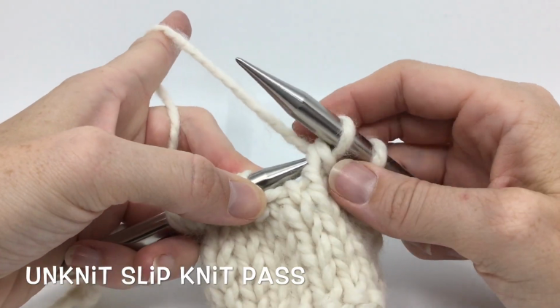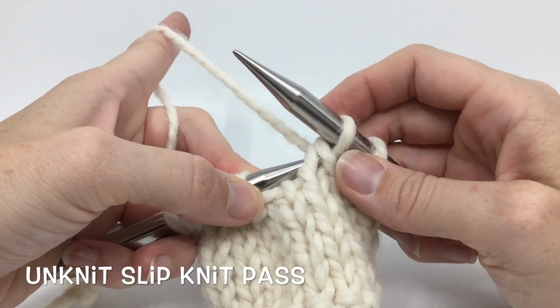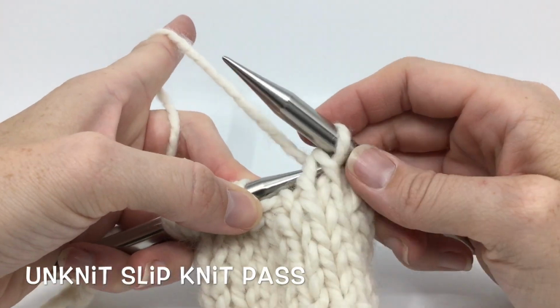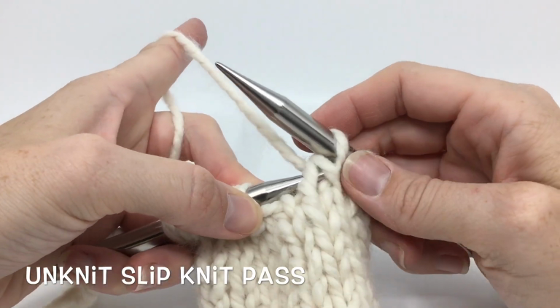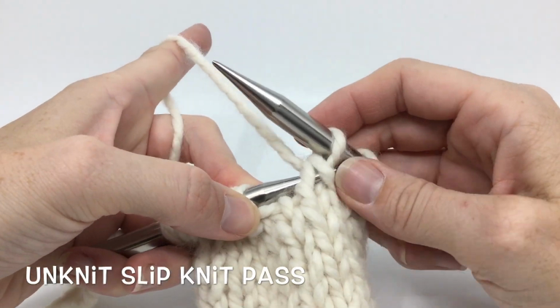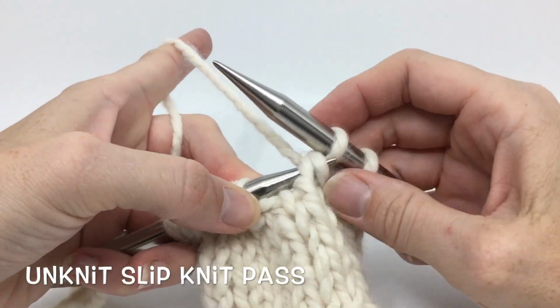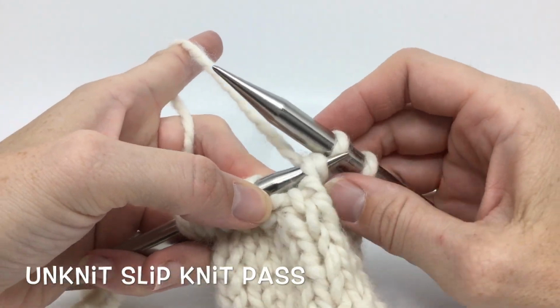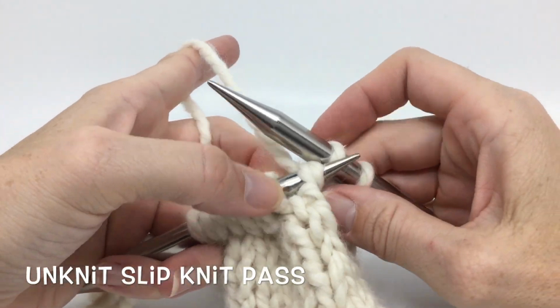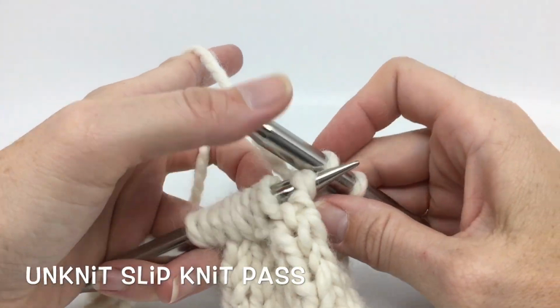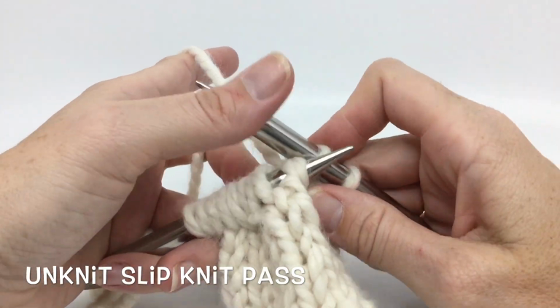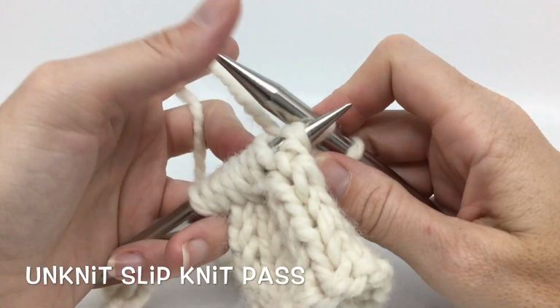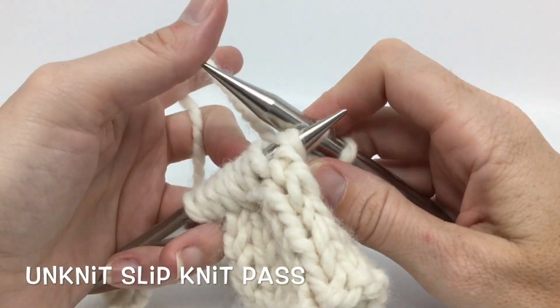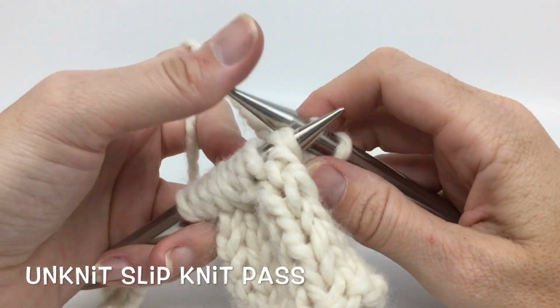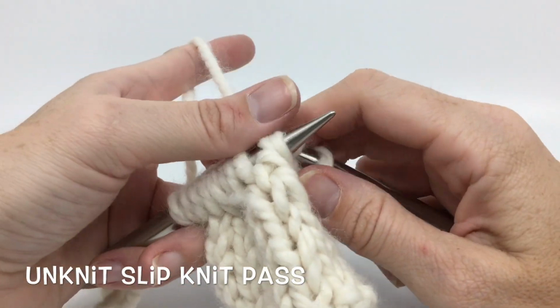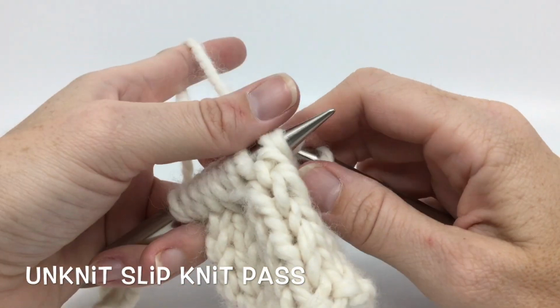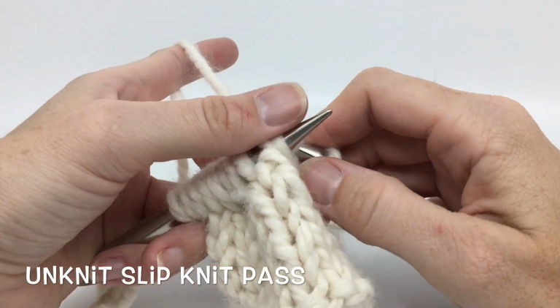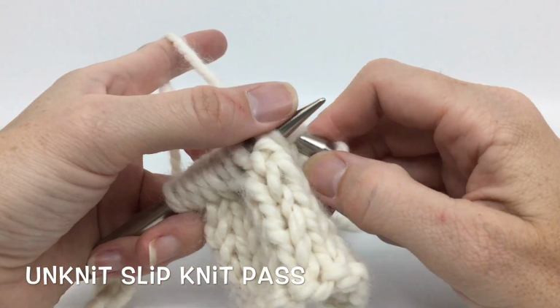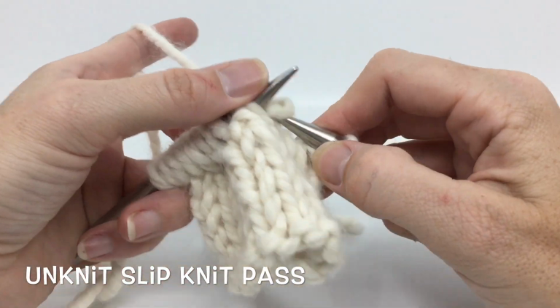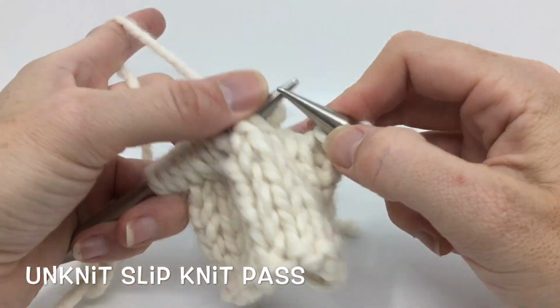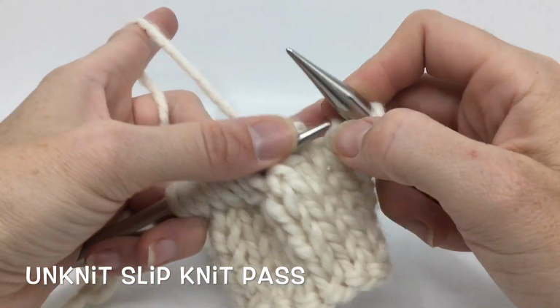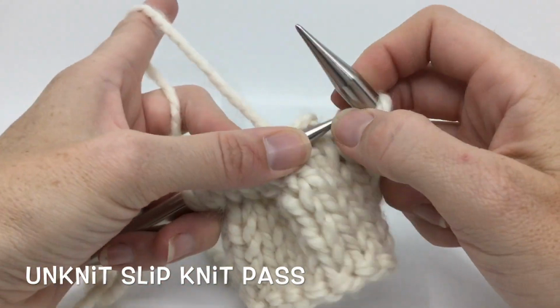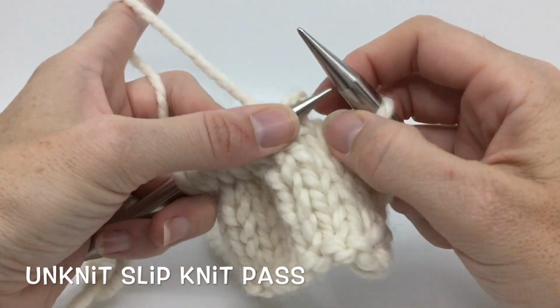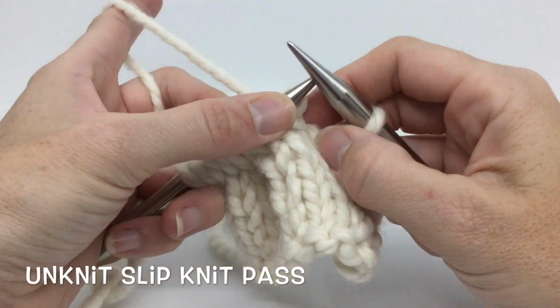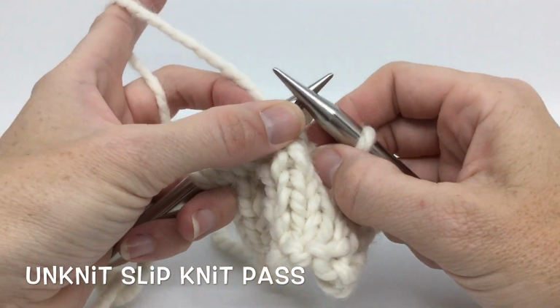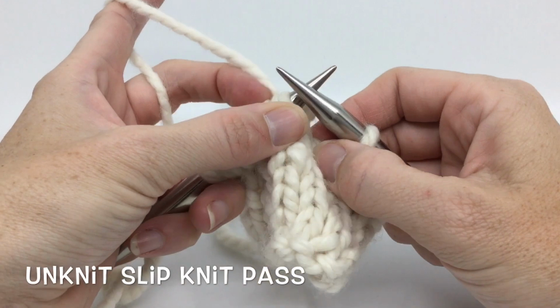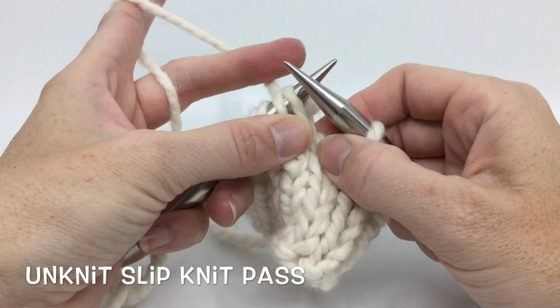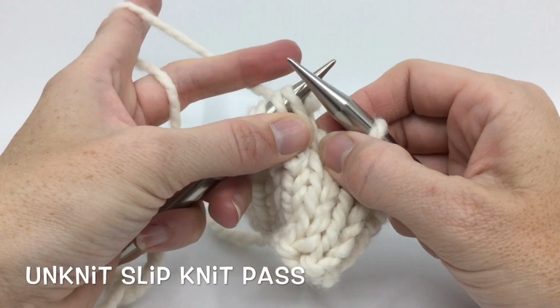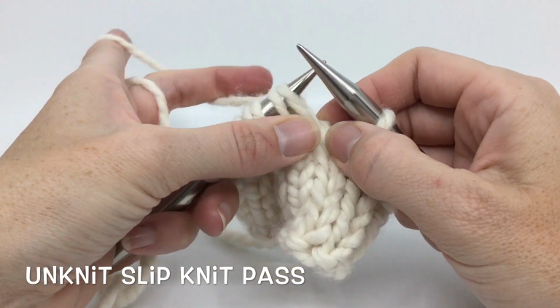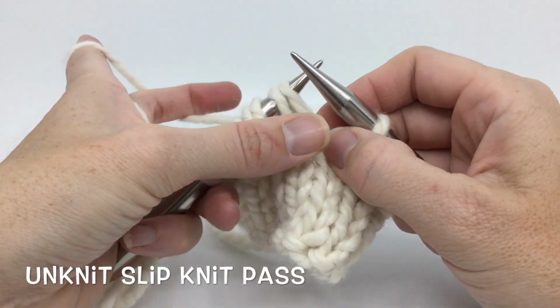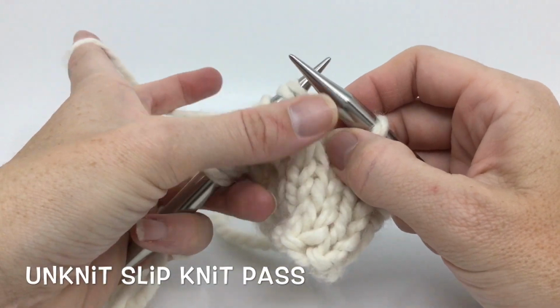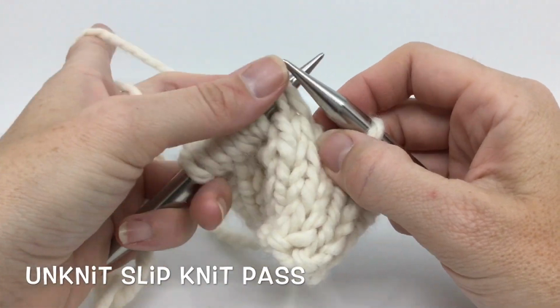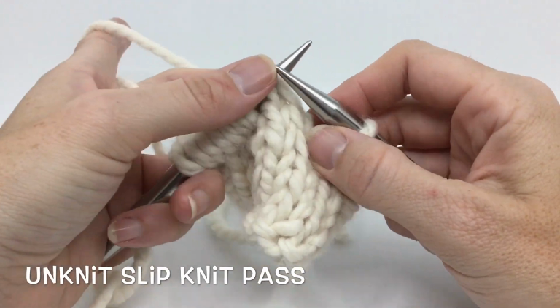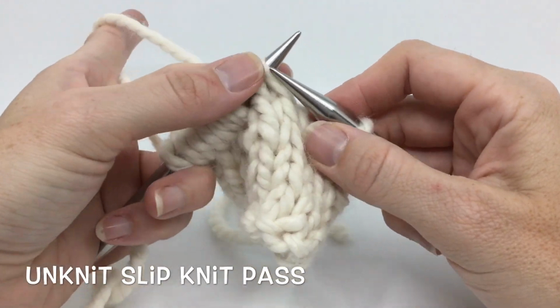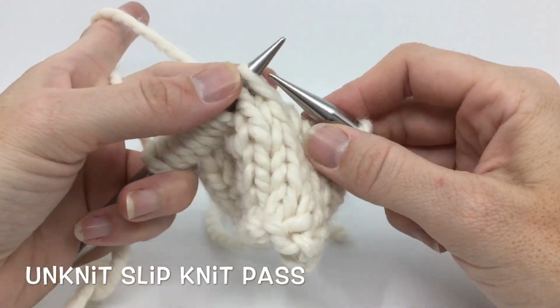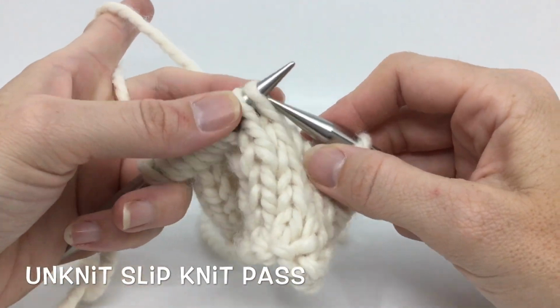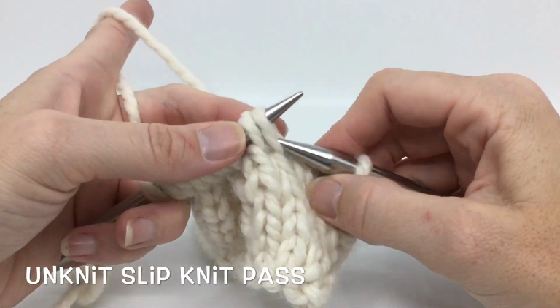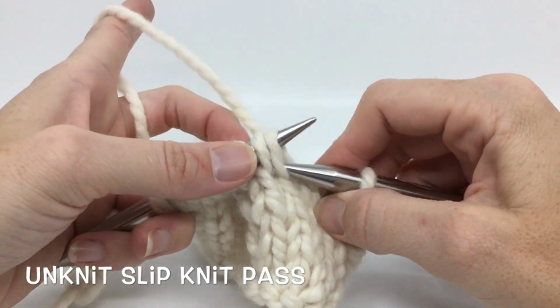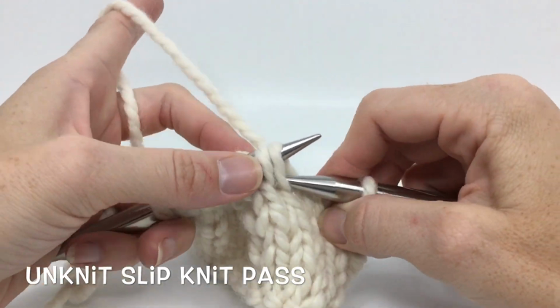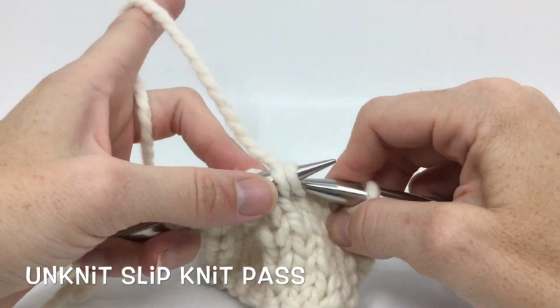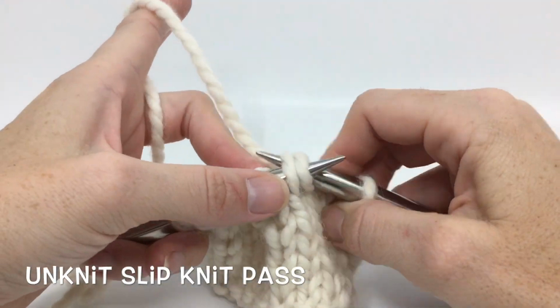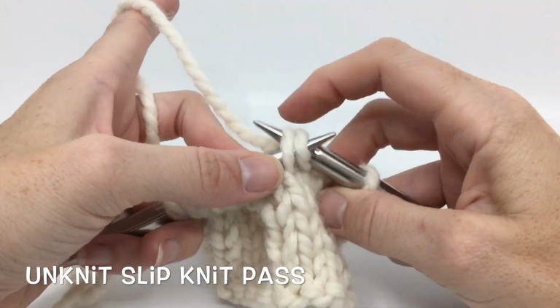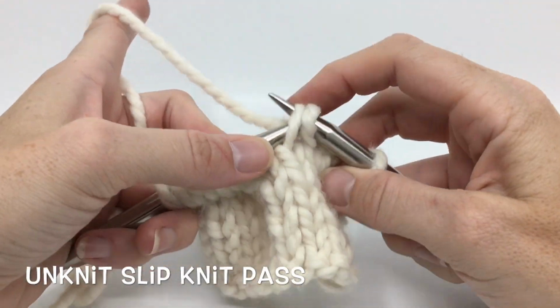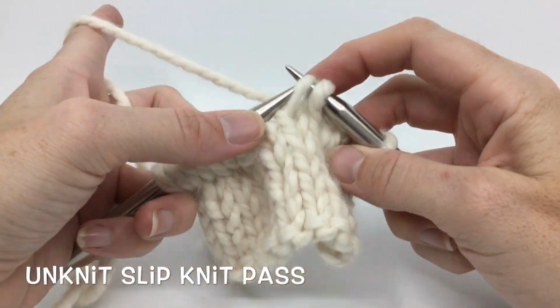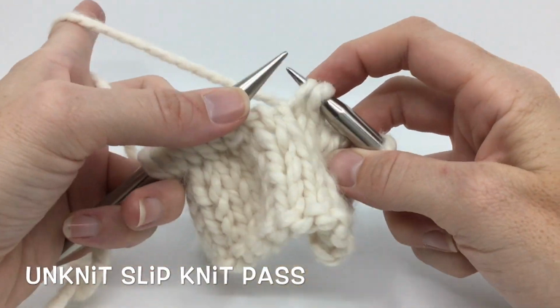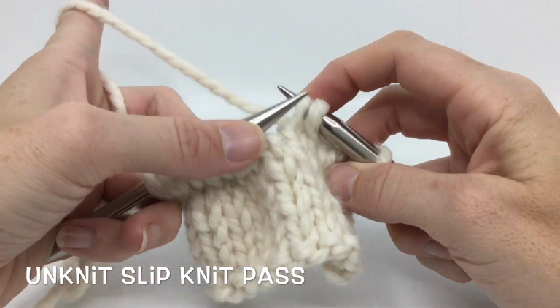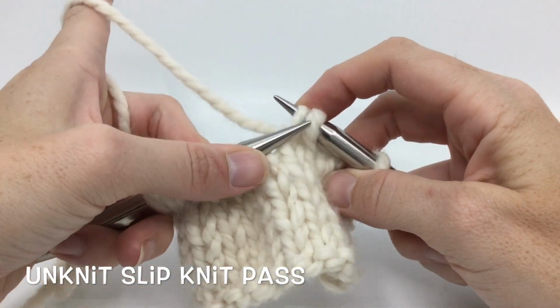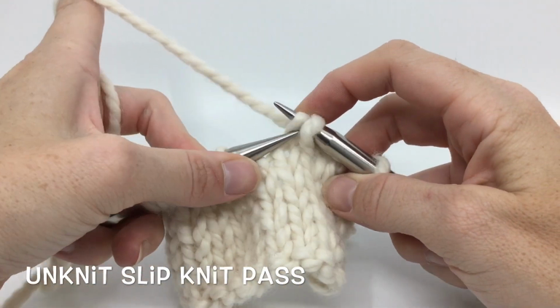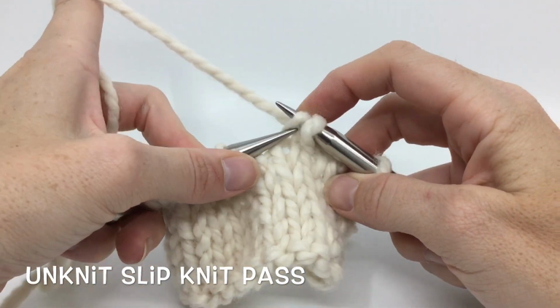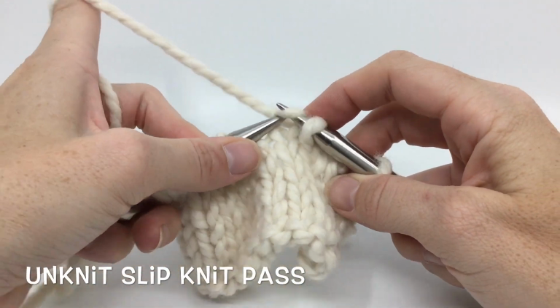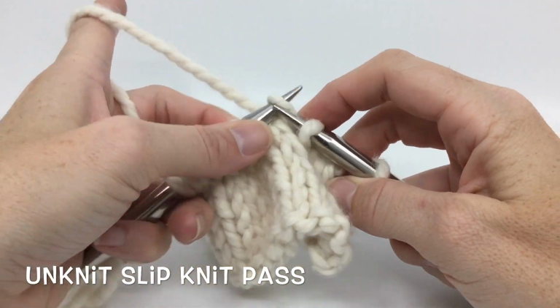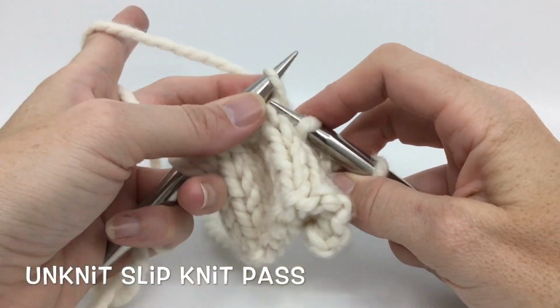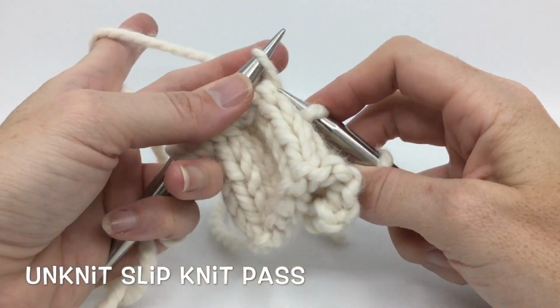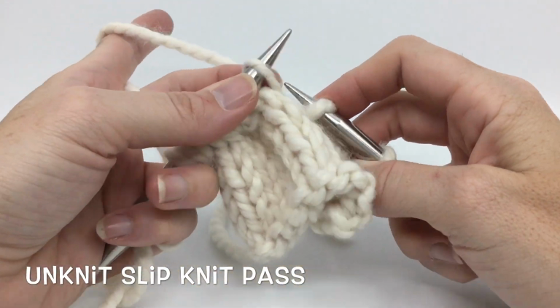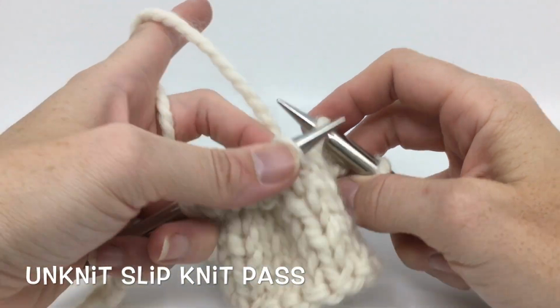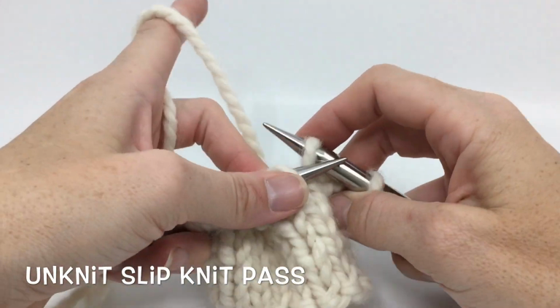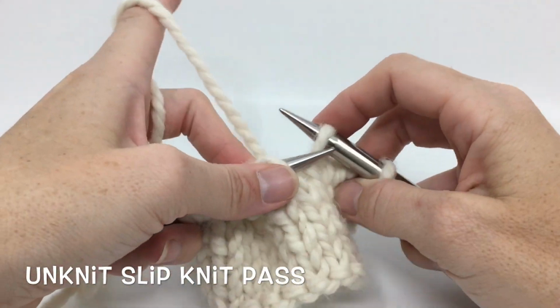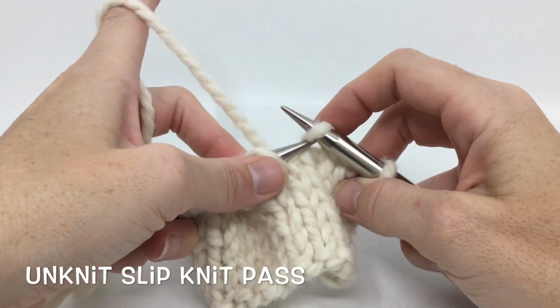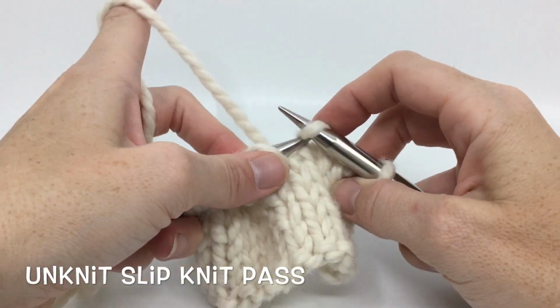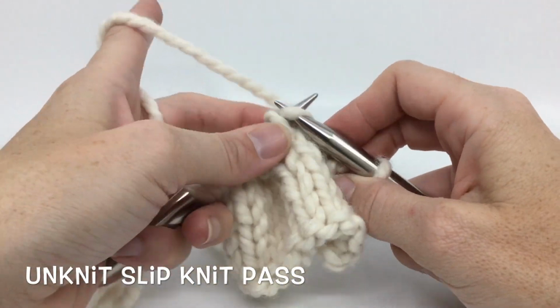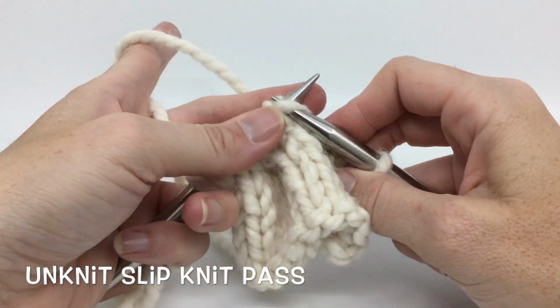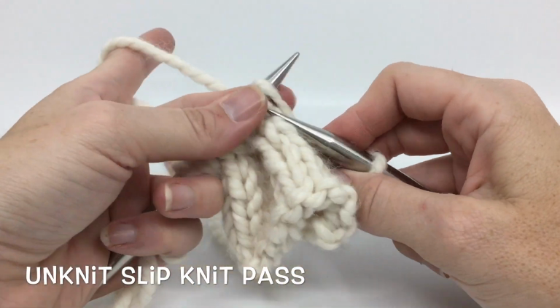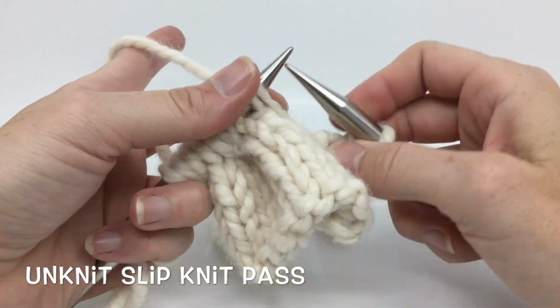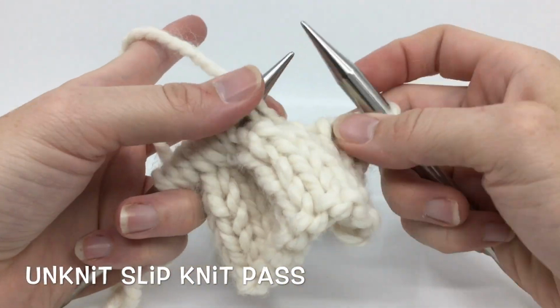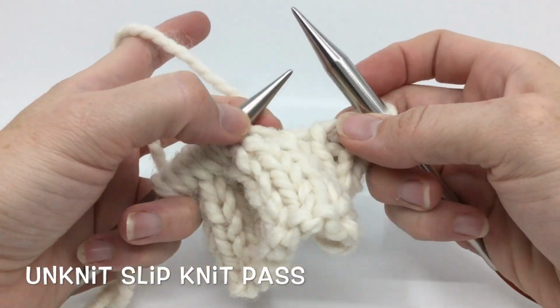So that is how you're going to unknit an SKP or slip knit pass. If you have any questions, leave them below. And thank you for watching.